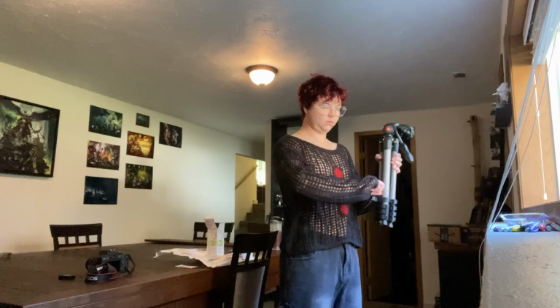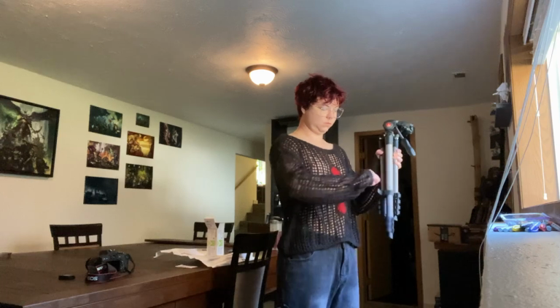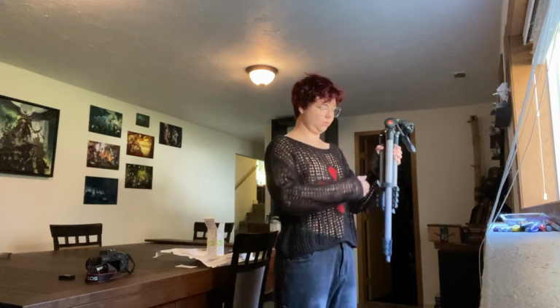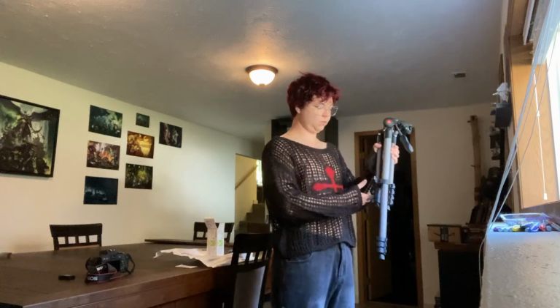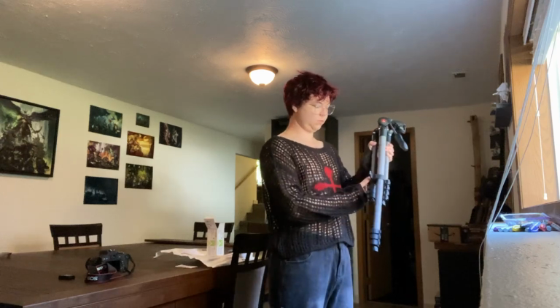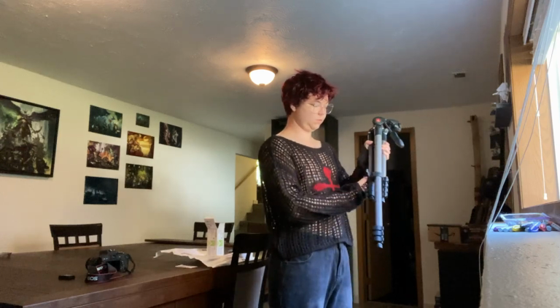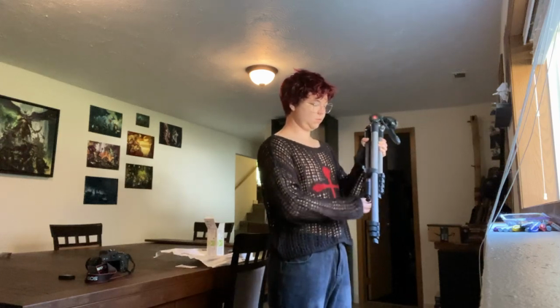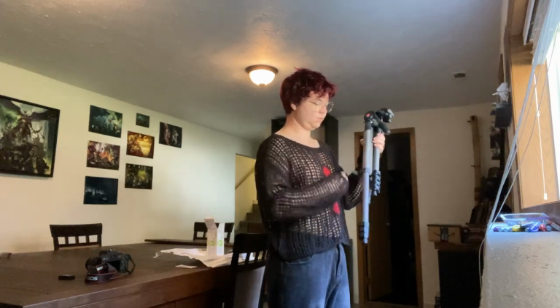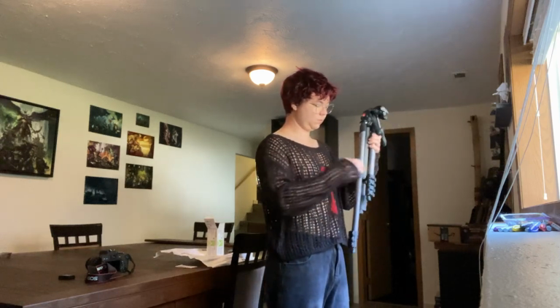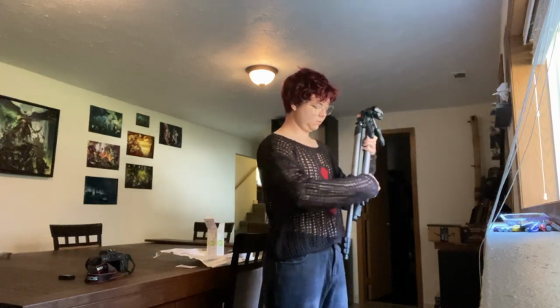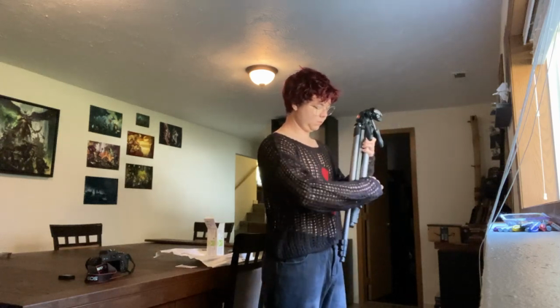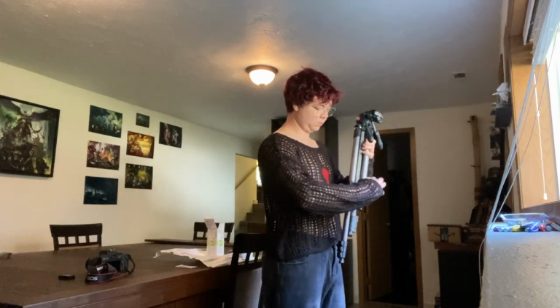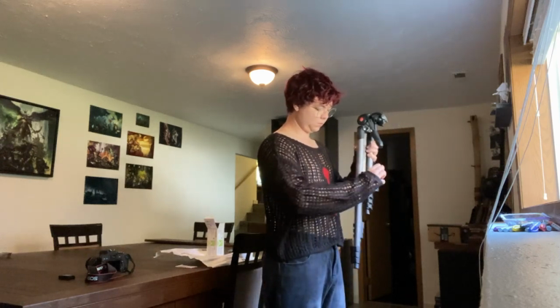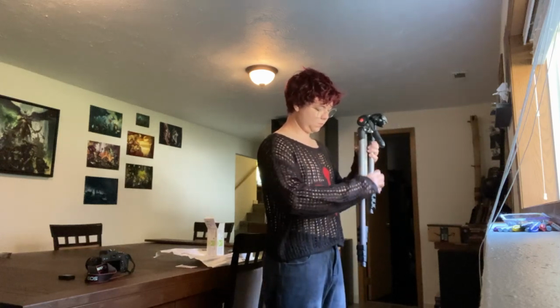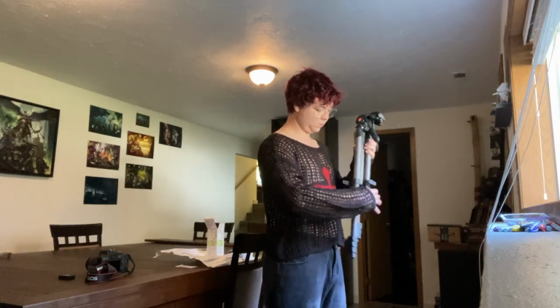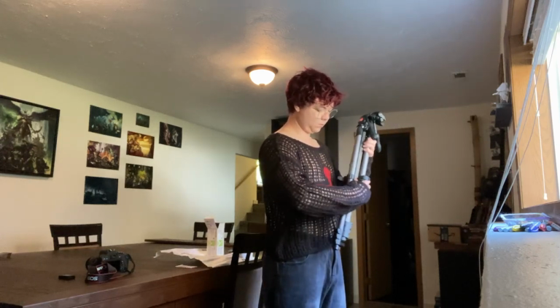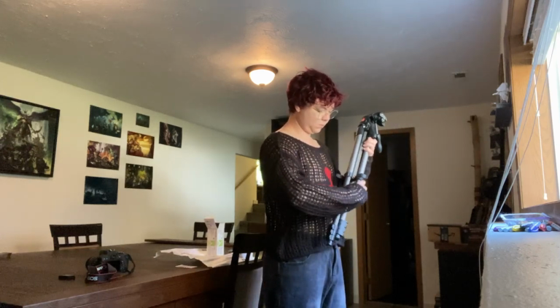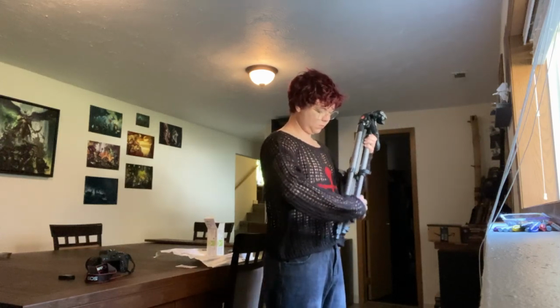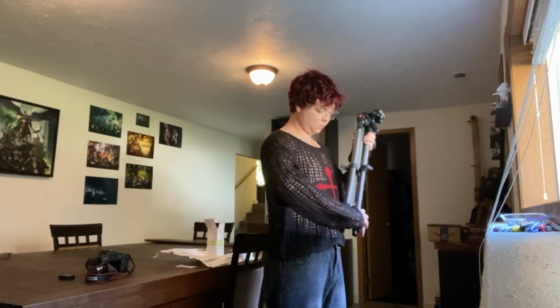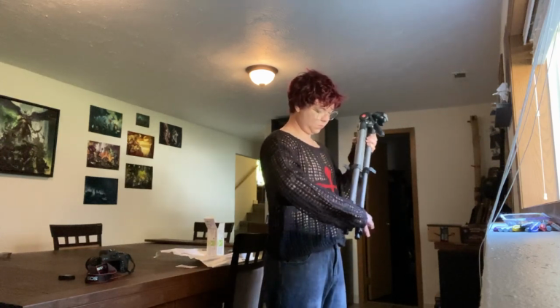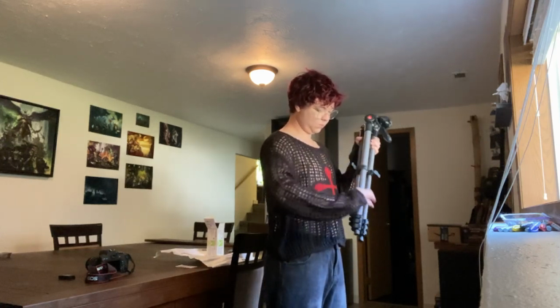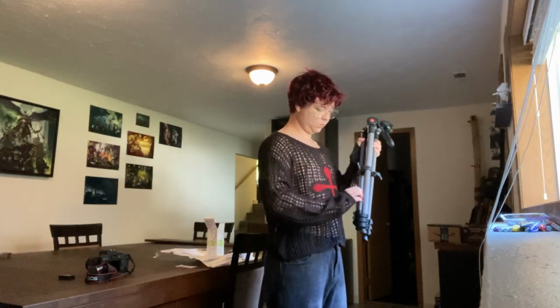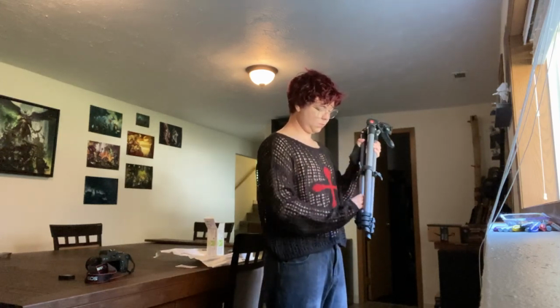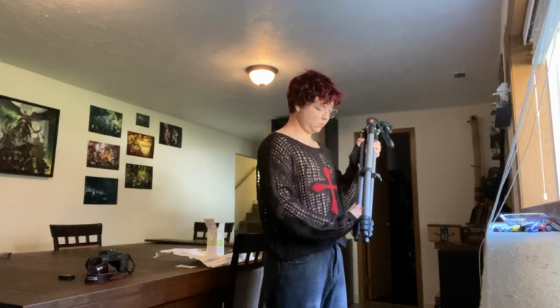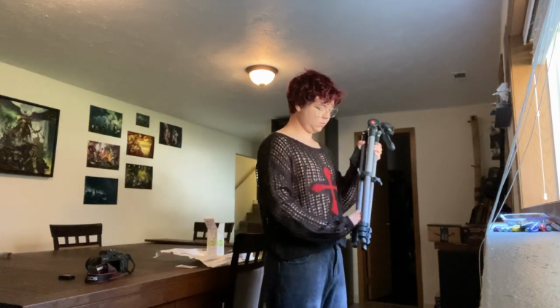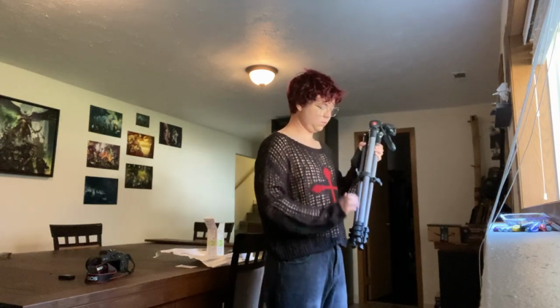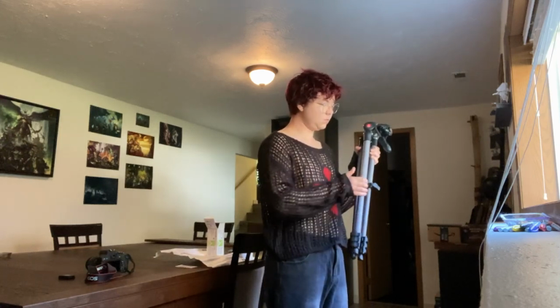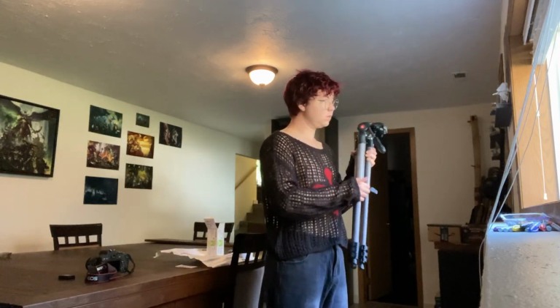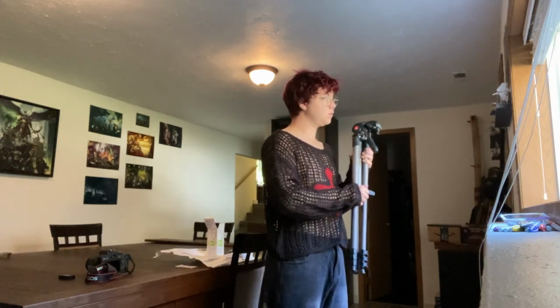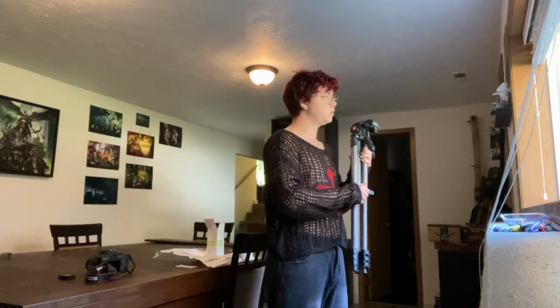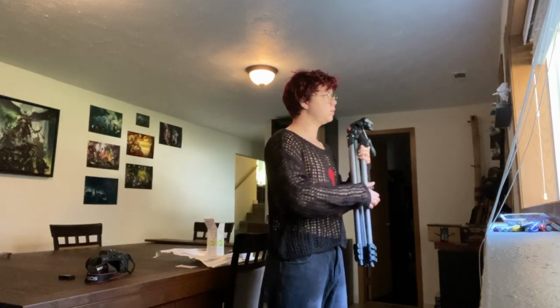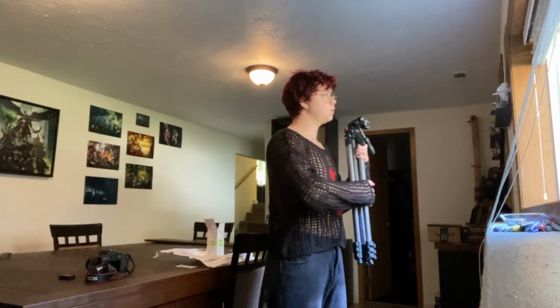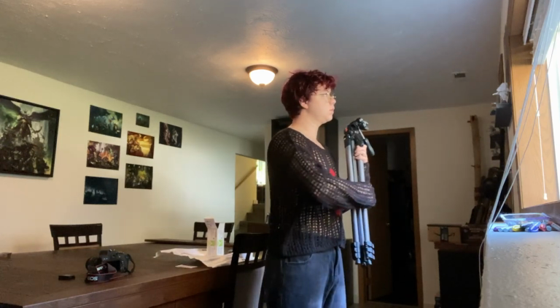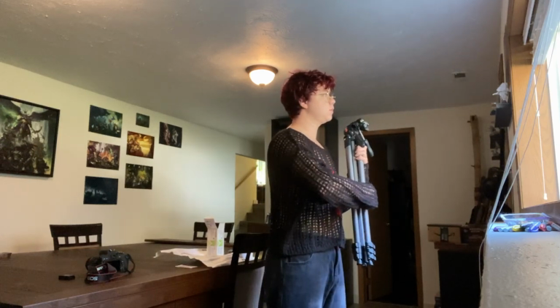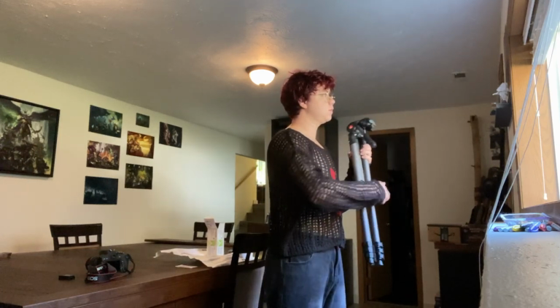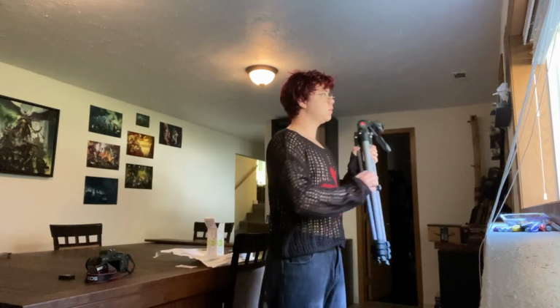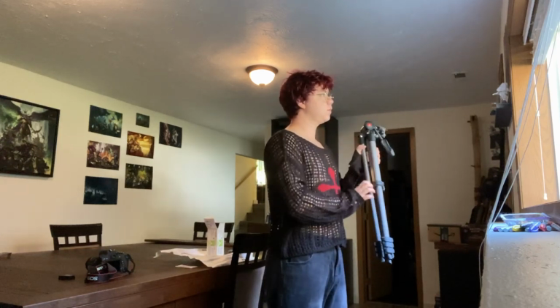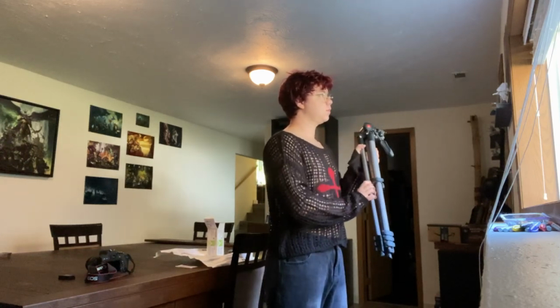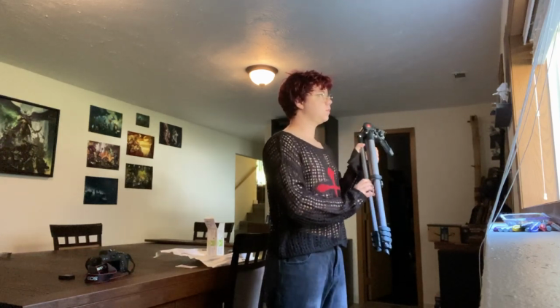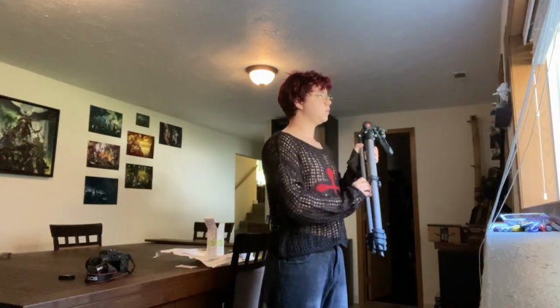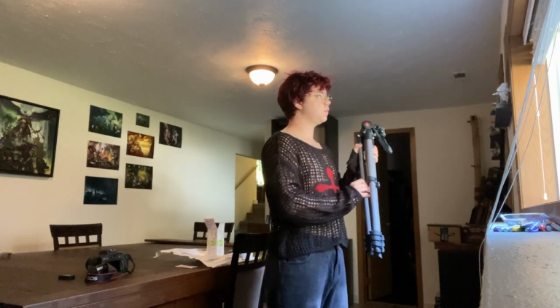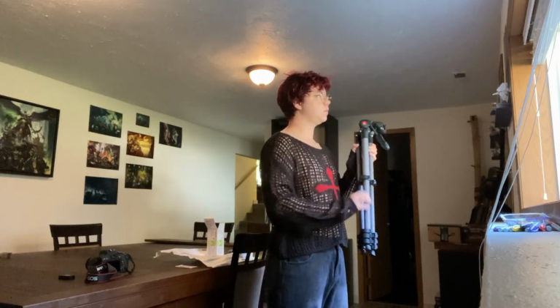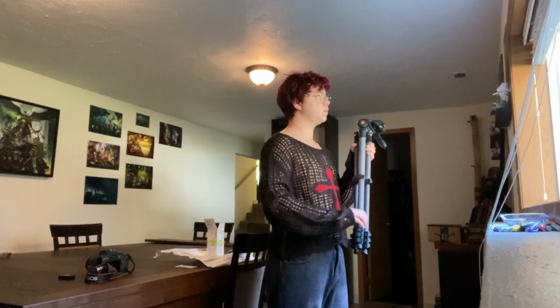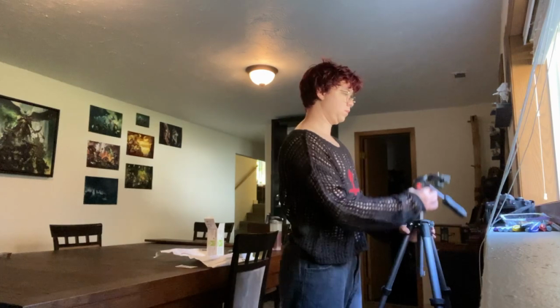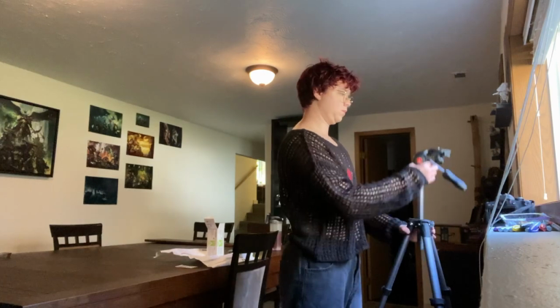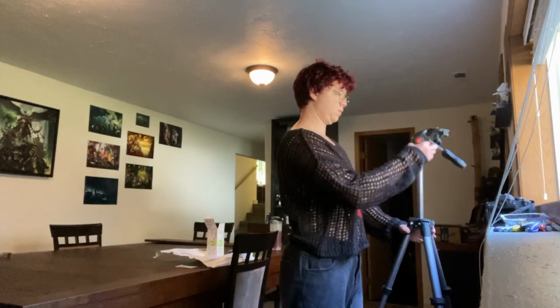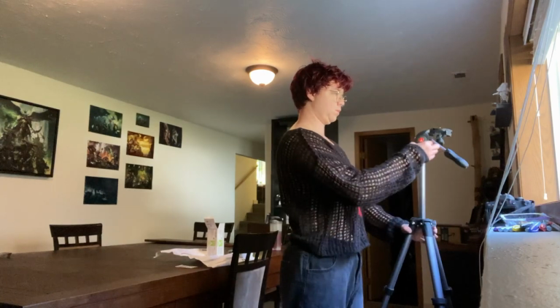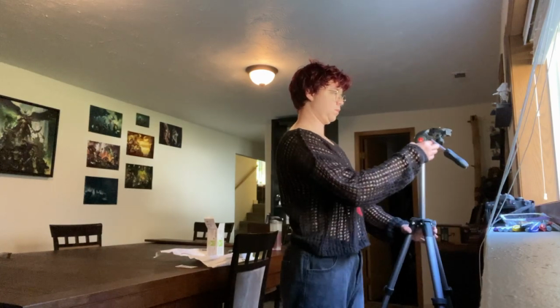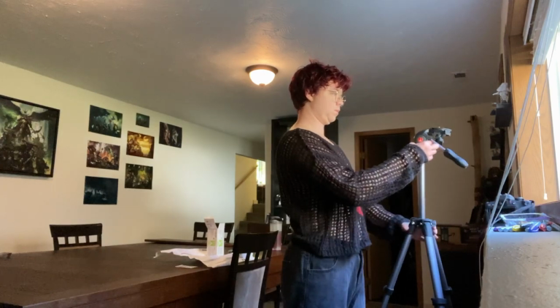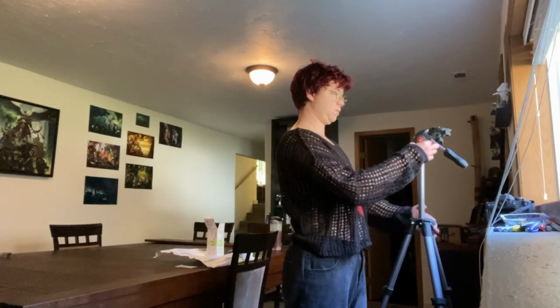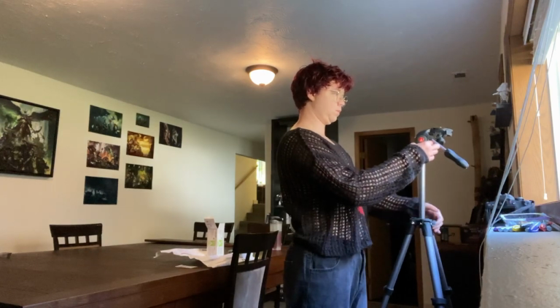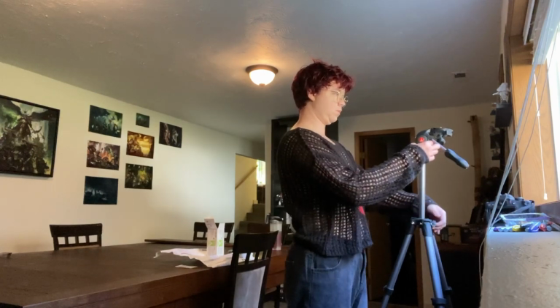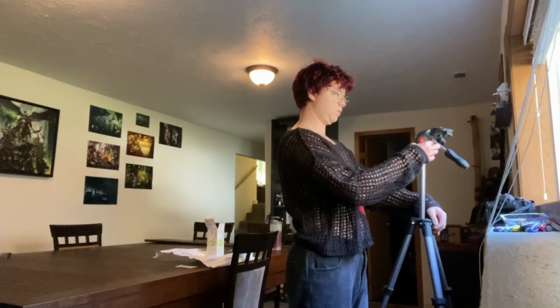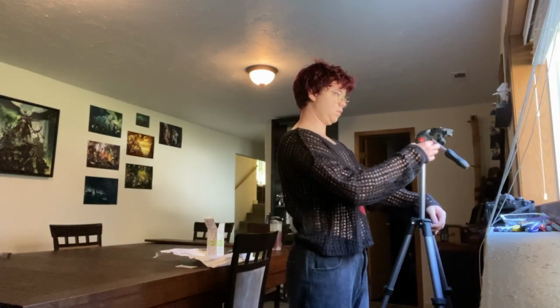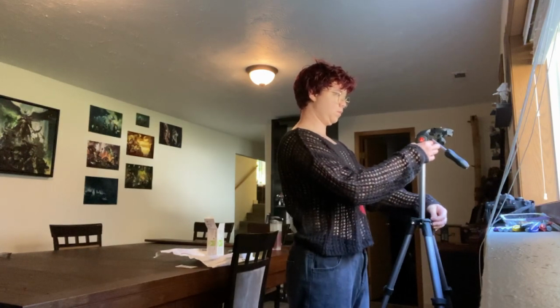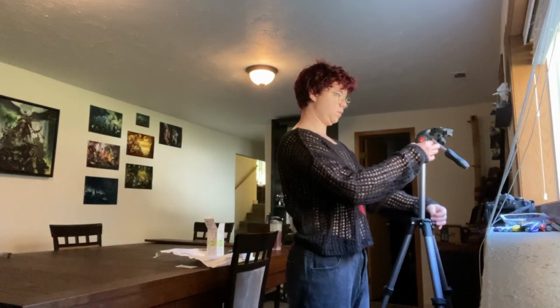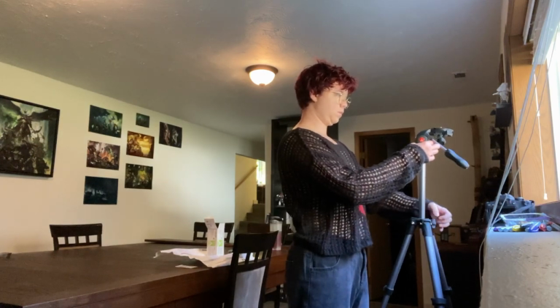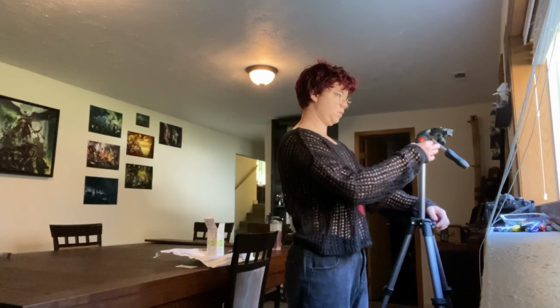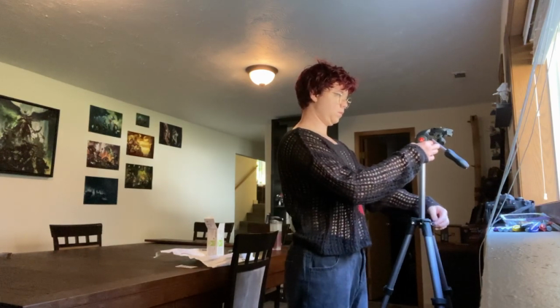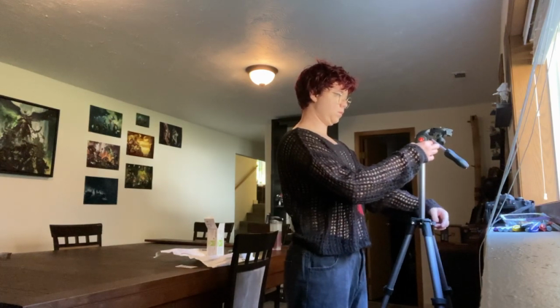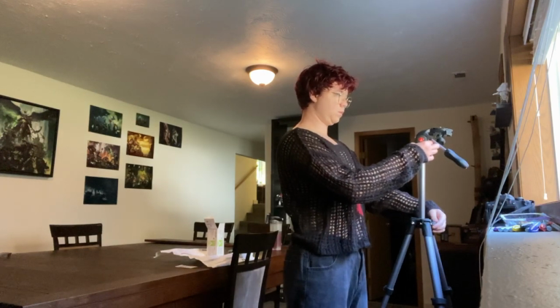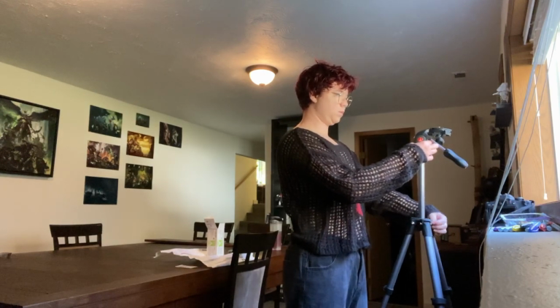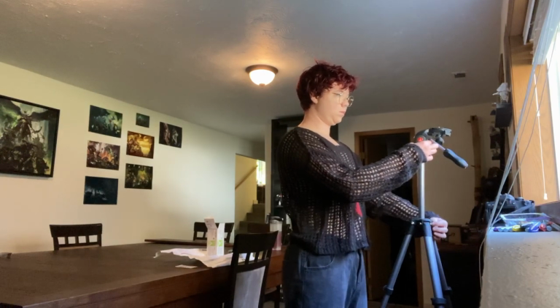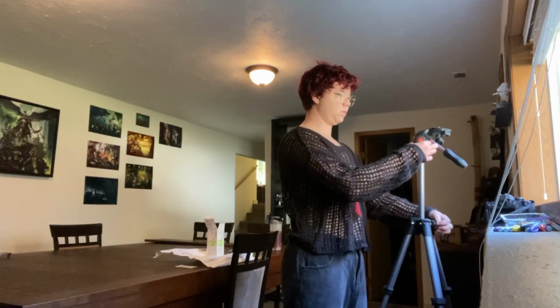Hey everybody, it's Zach. Welcome back to my channel. Today I'll be covering the topic of the Zyosted auto-injector and exactly how to use it.